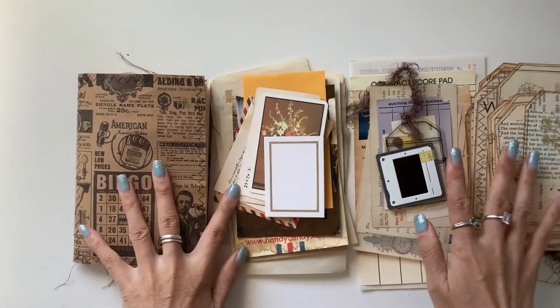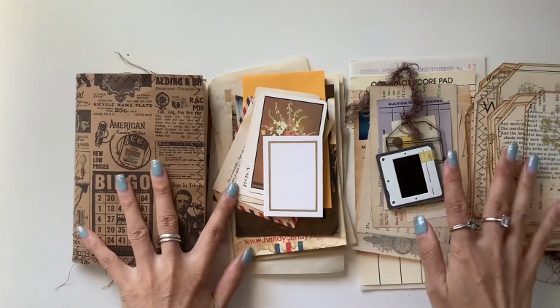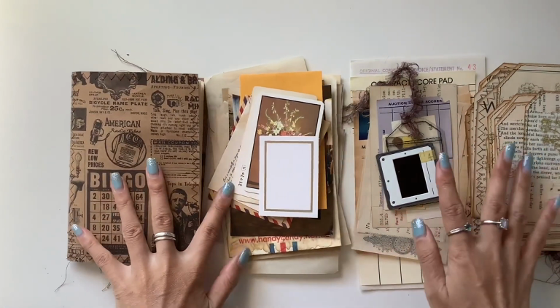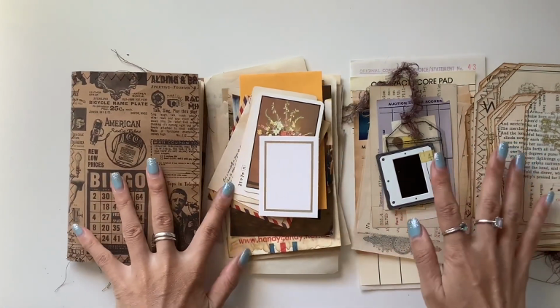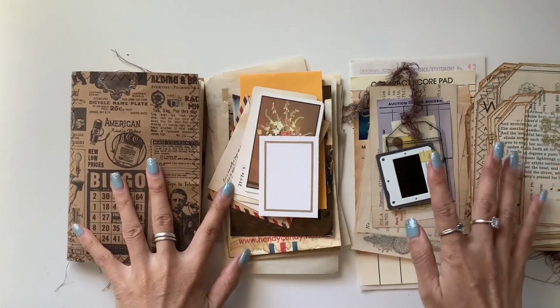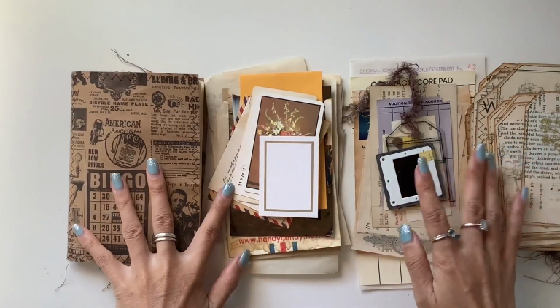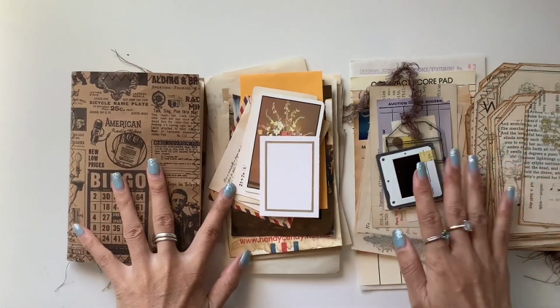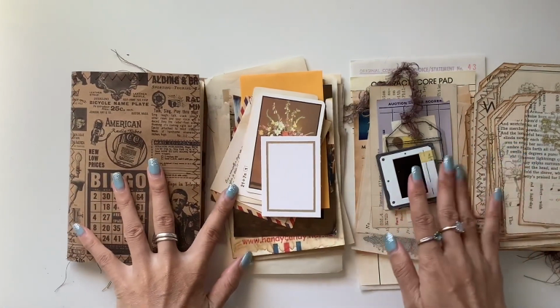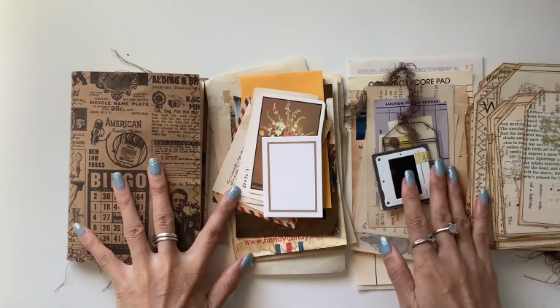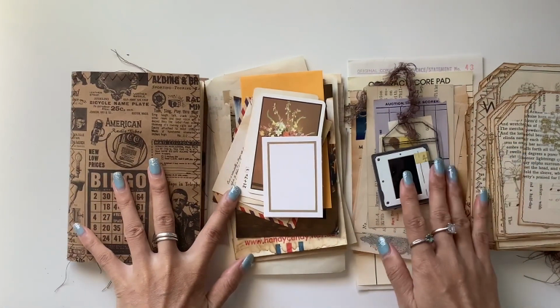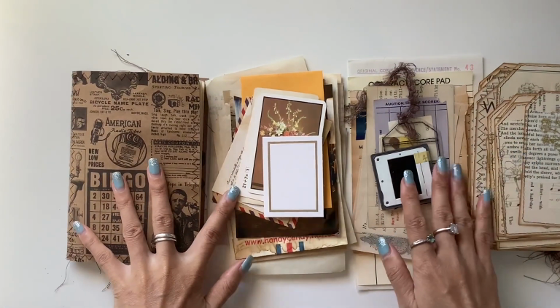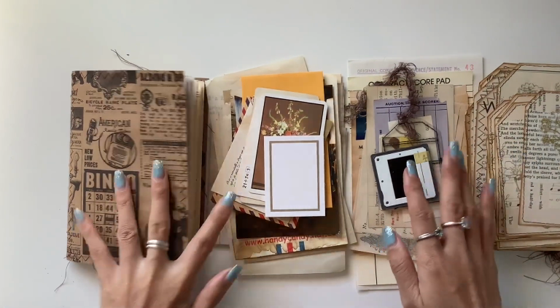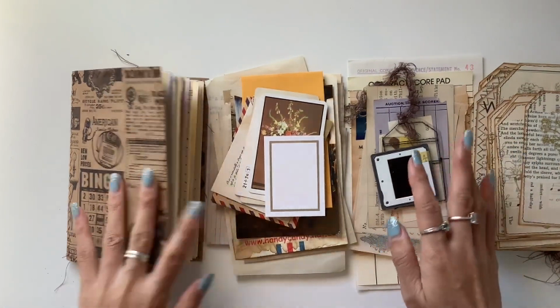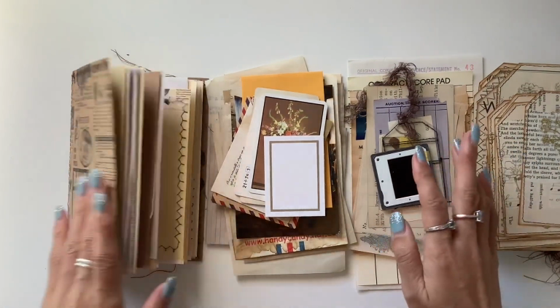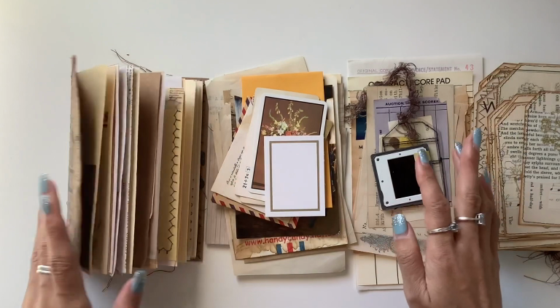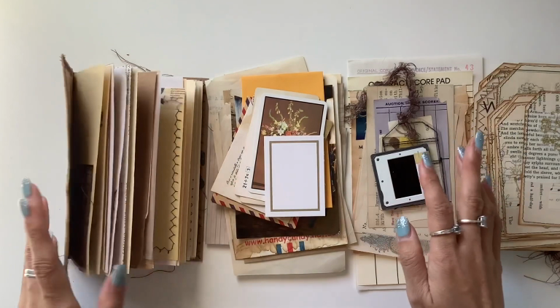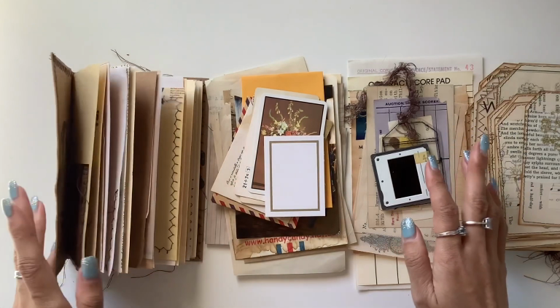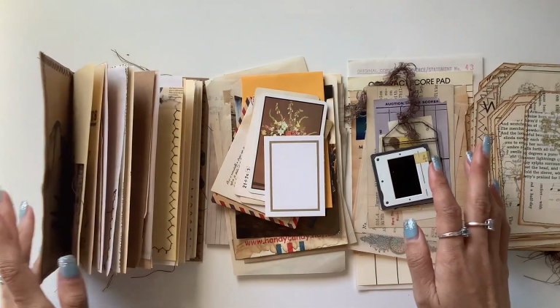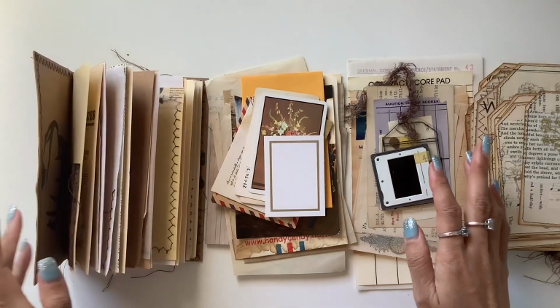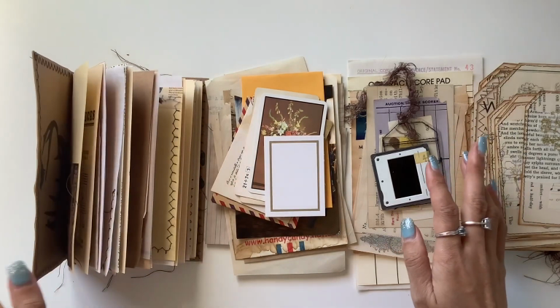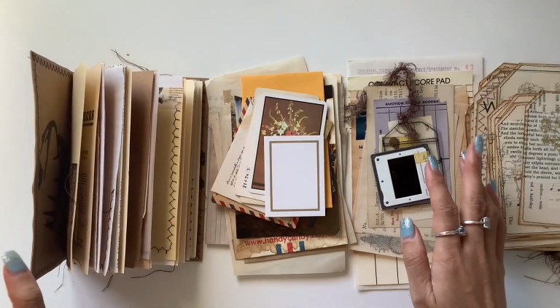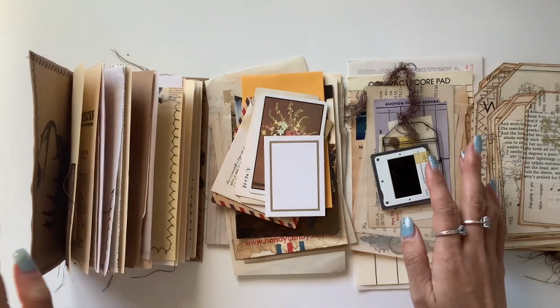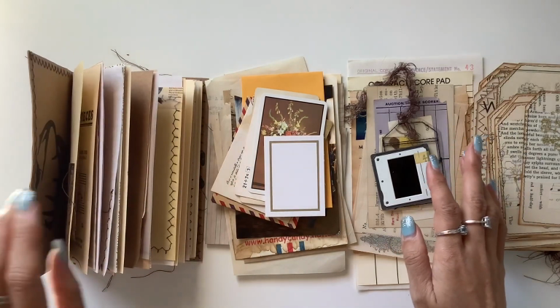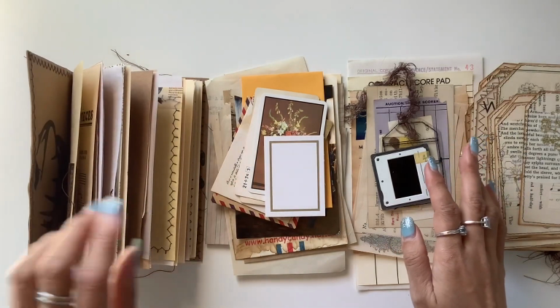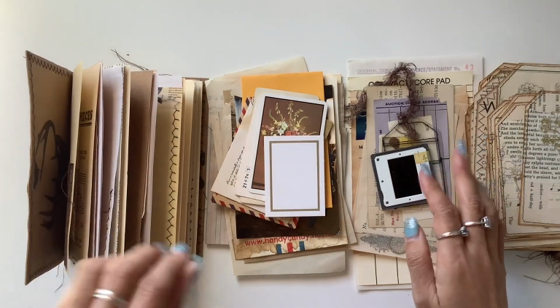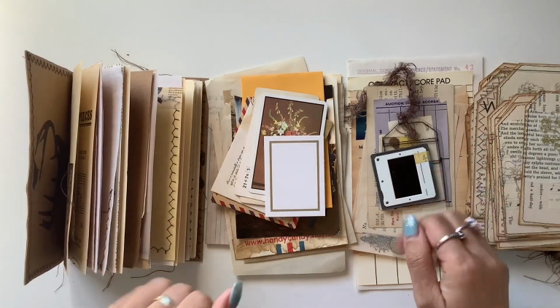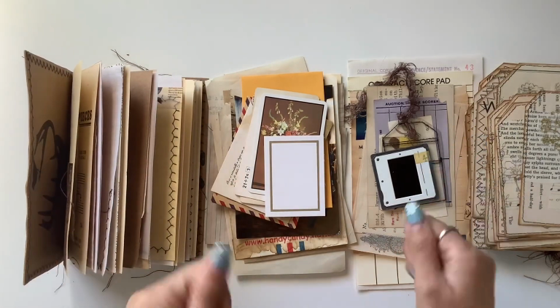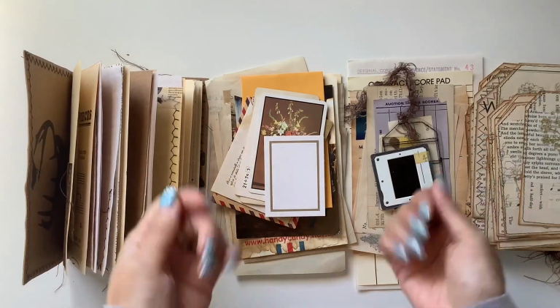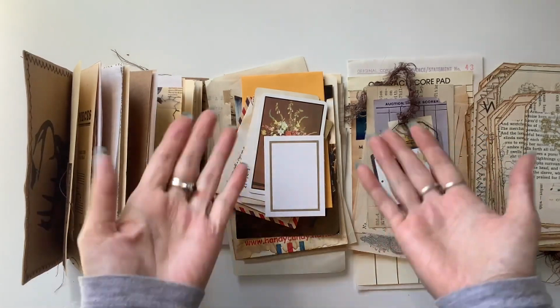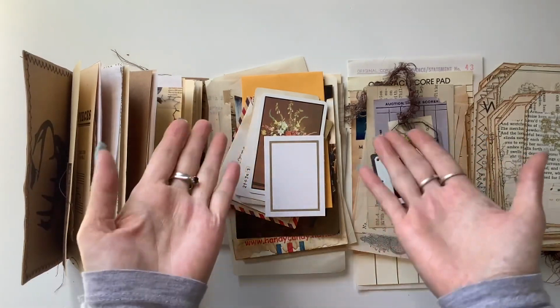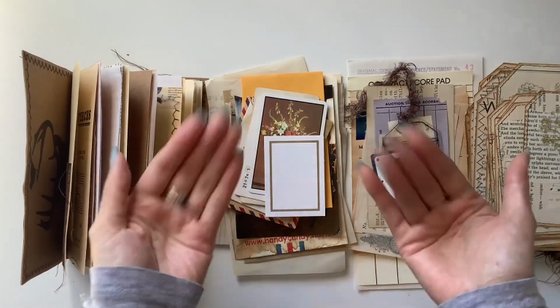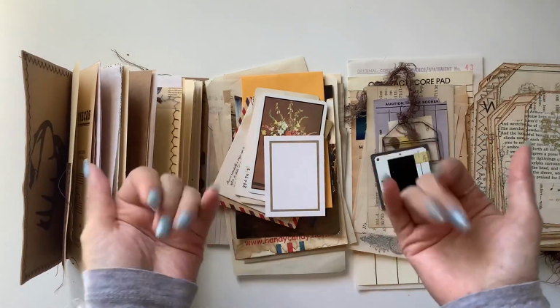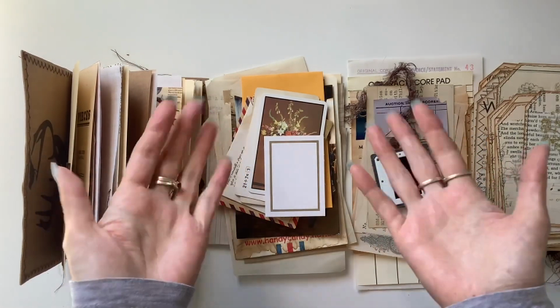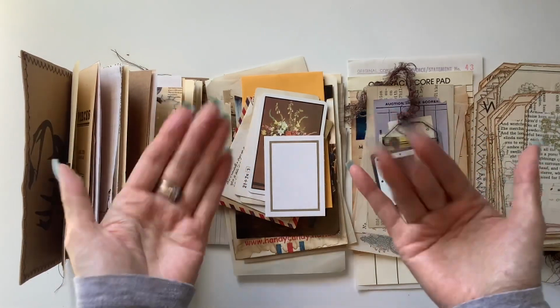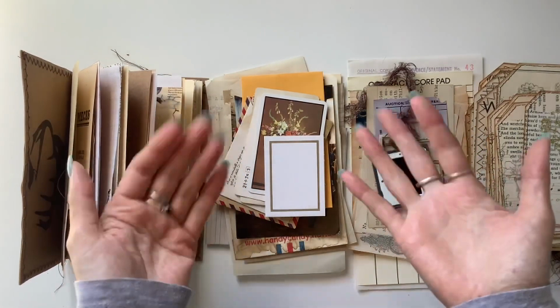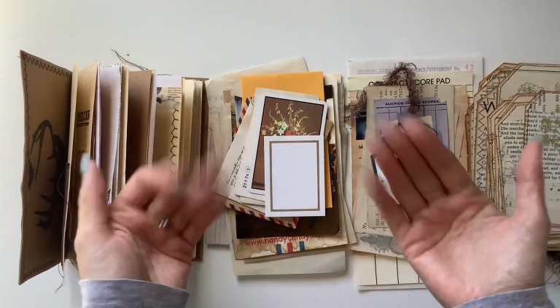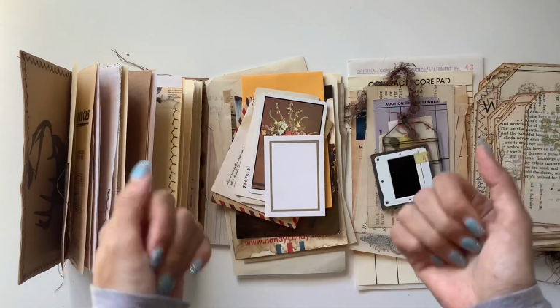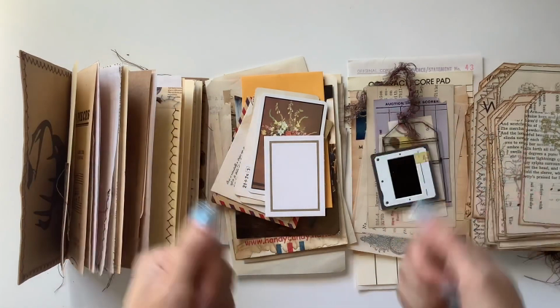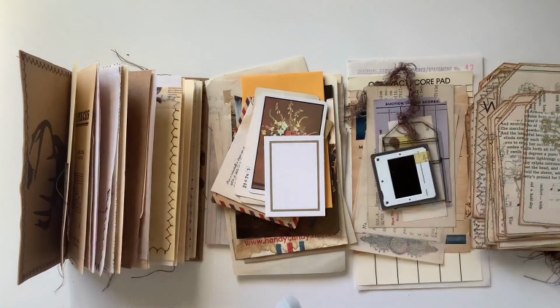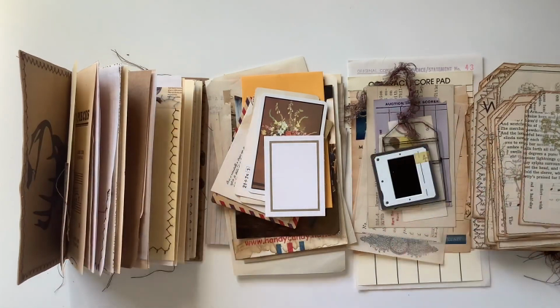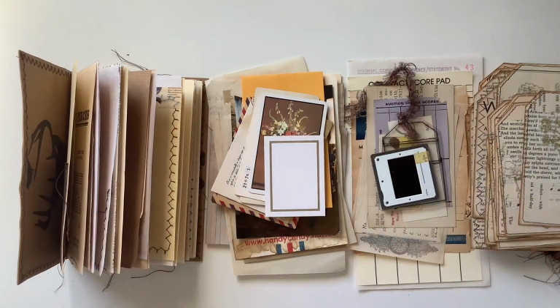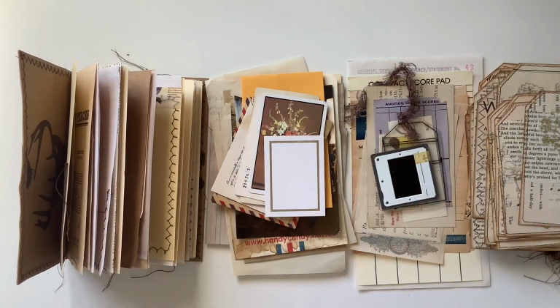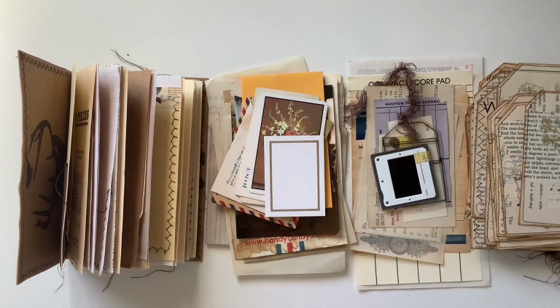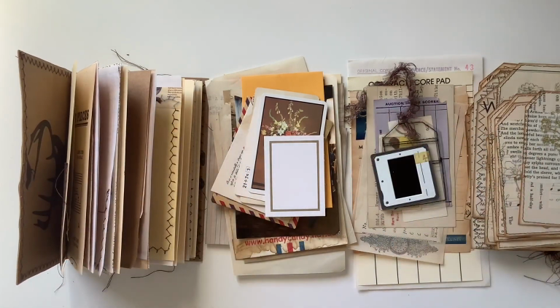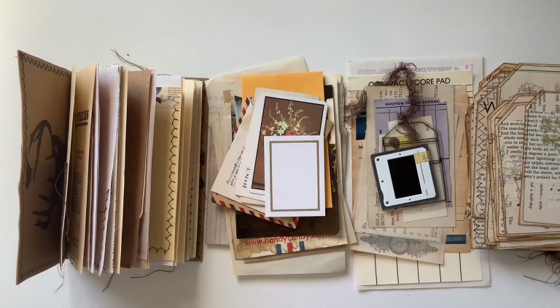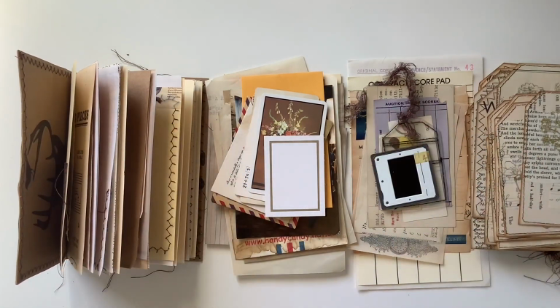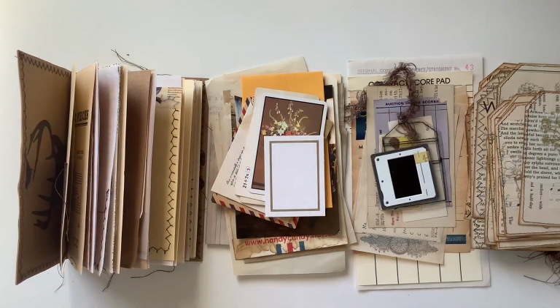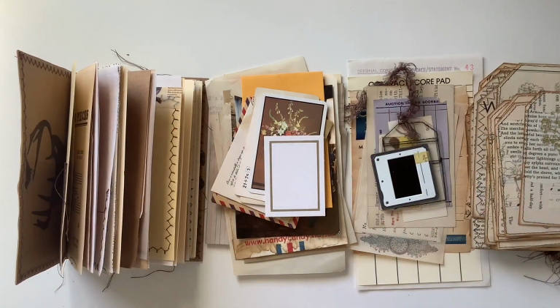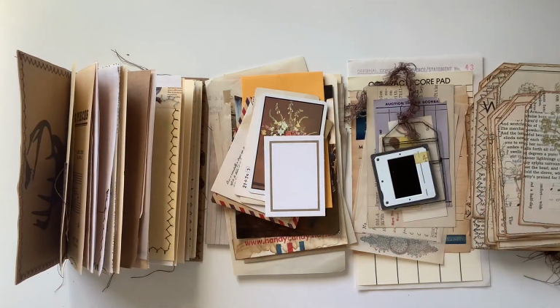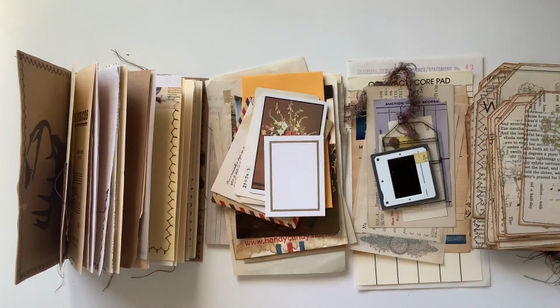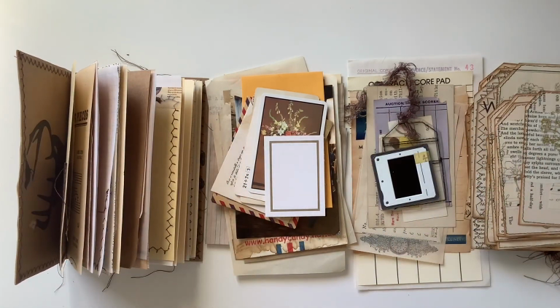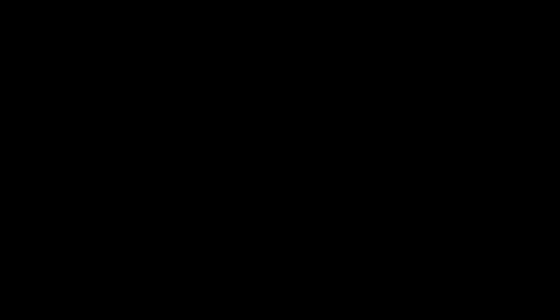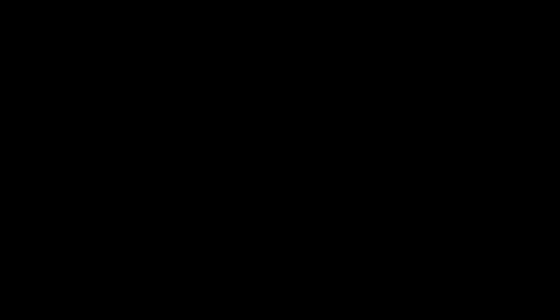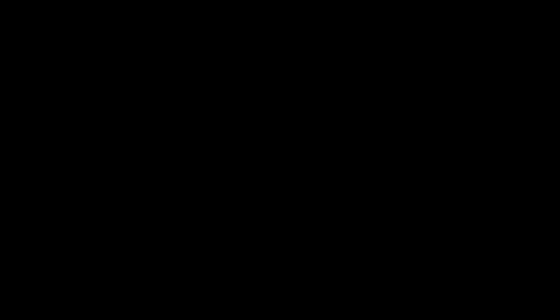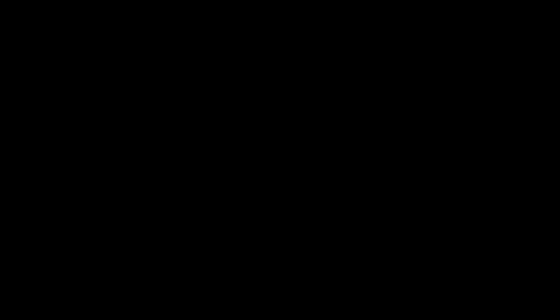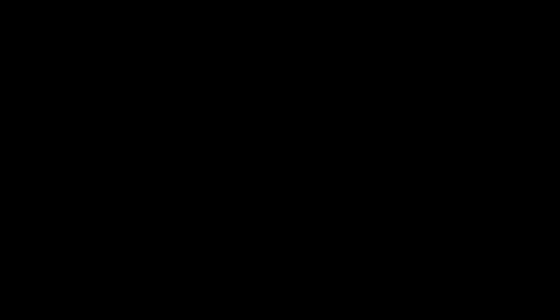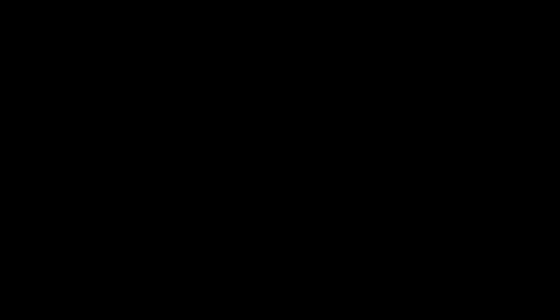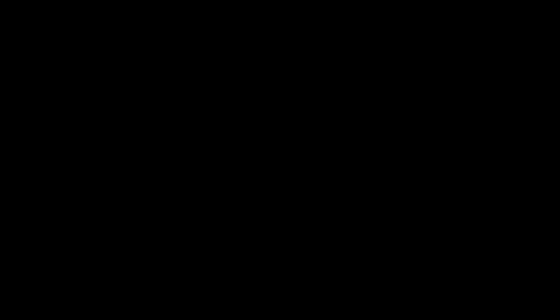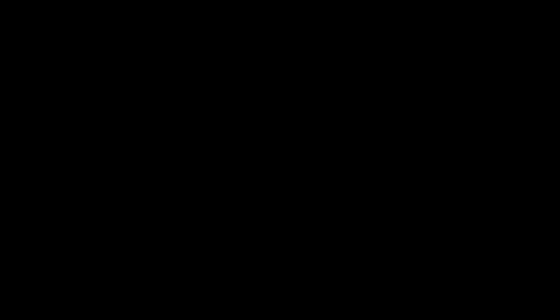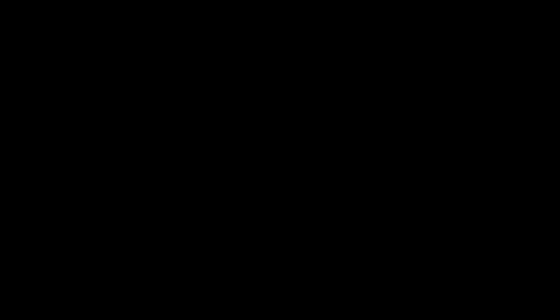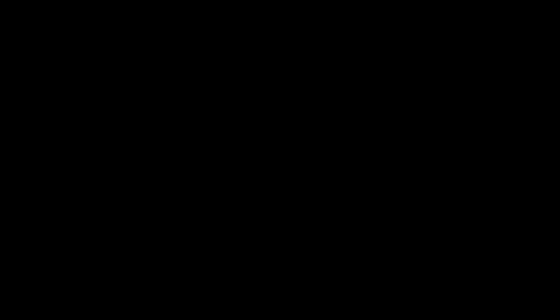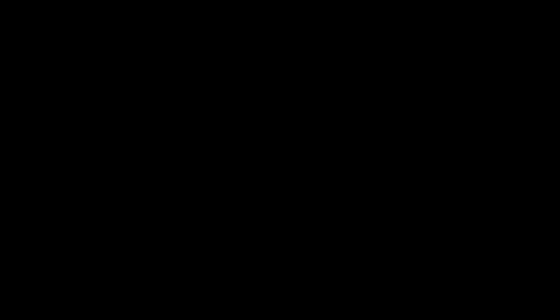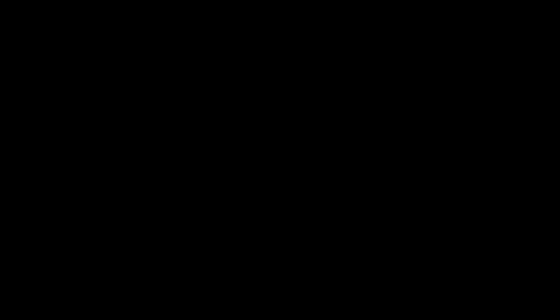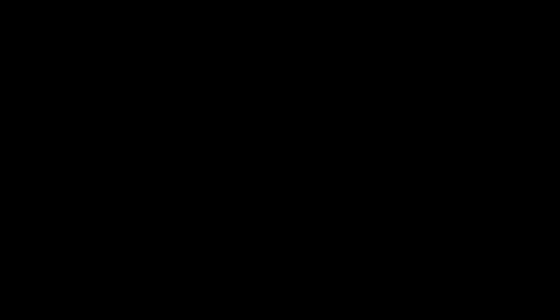So I hope that was fun seeing those goodies. I'll add those in and come back and show you the journal. Thanks so much for watching.